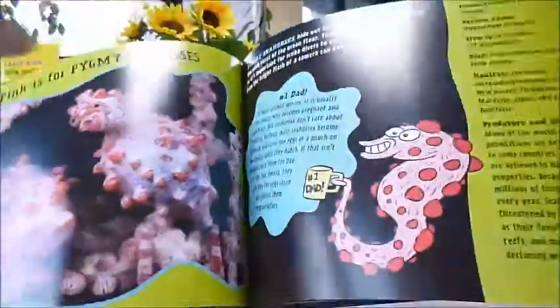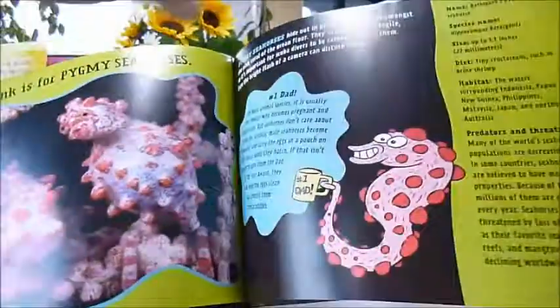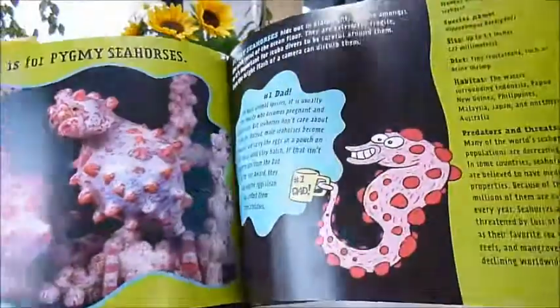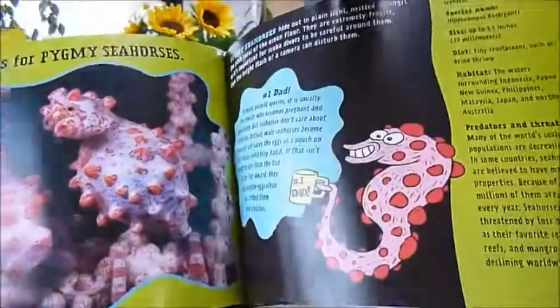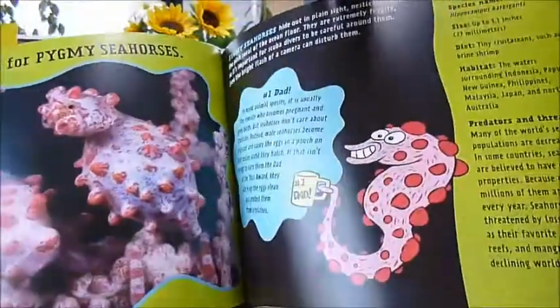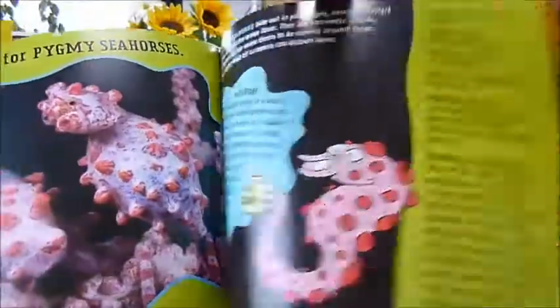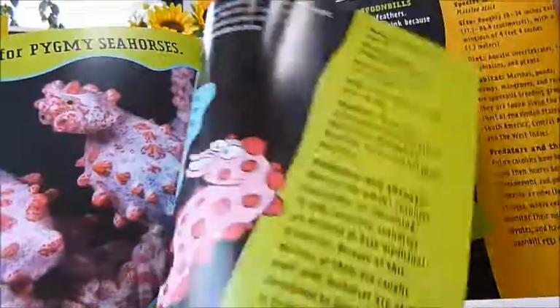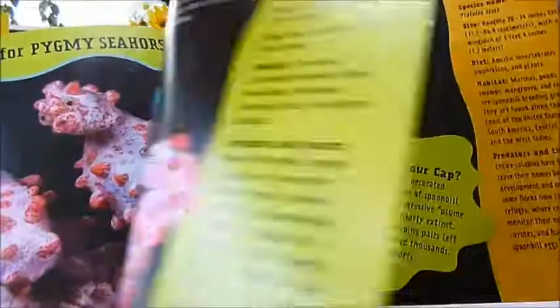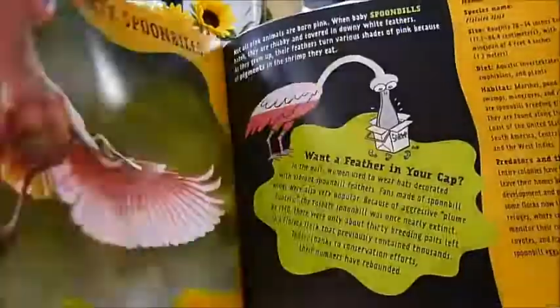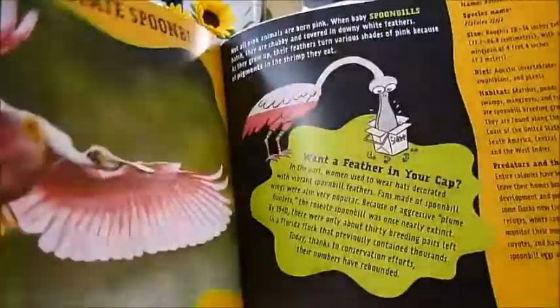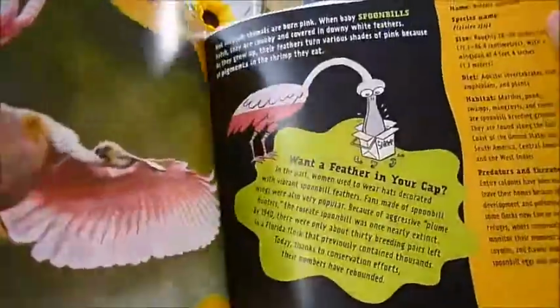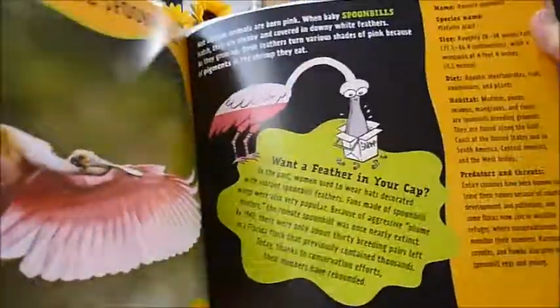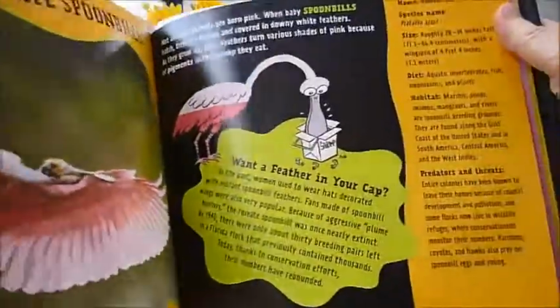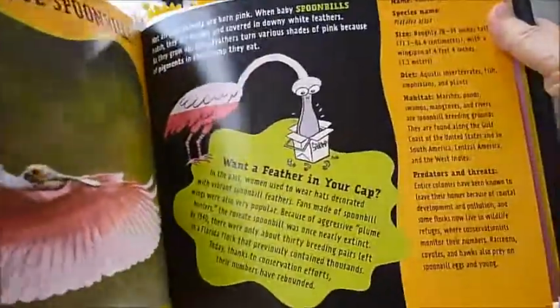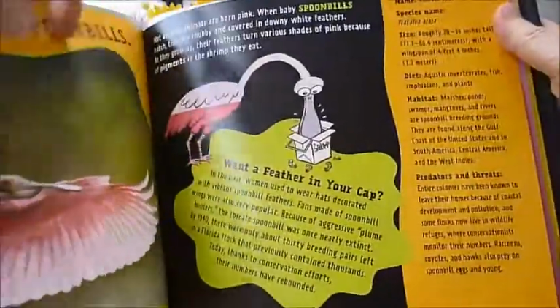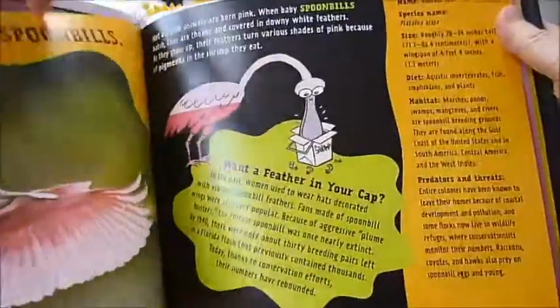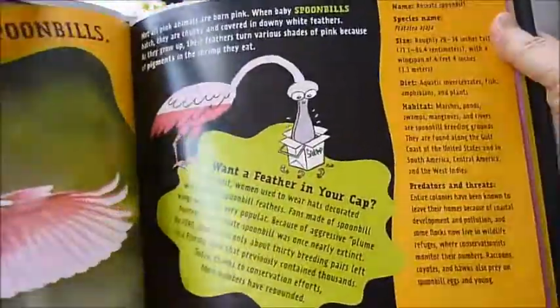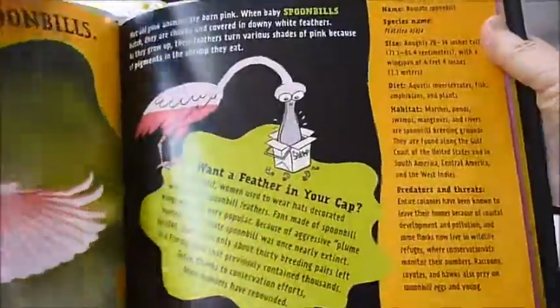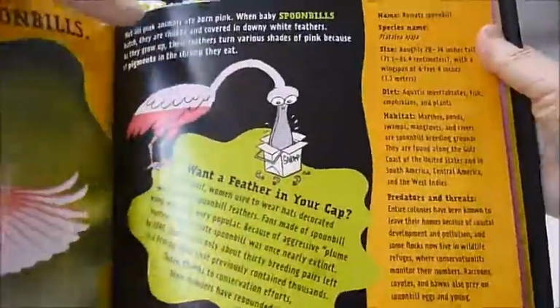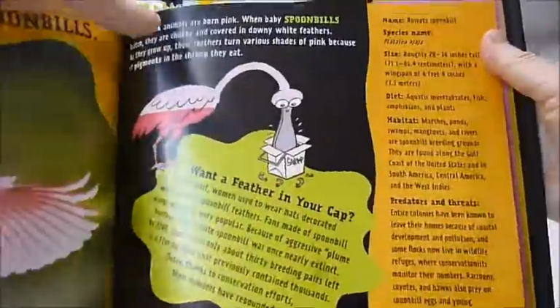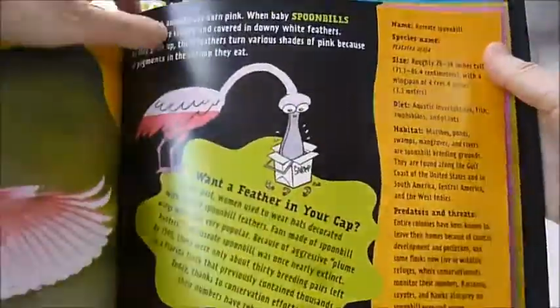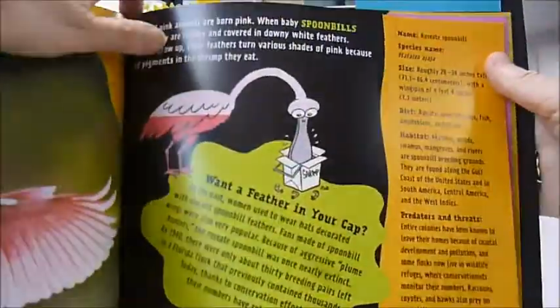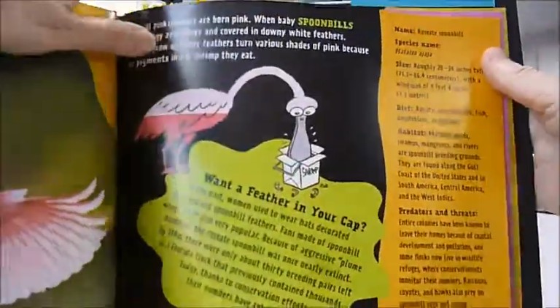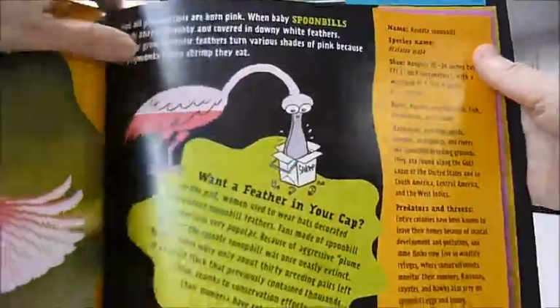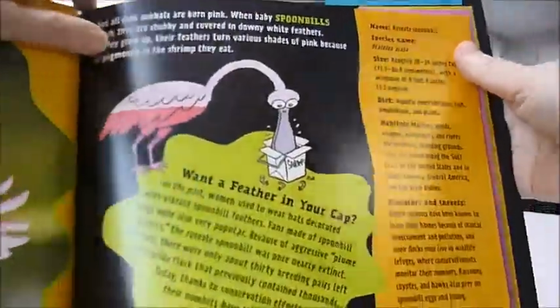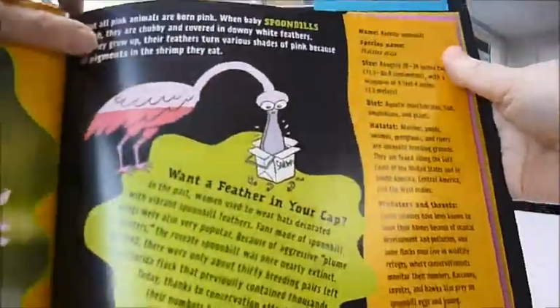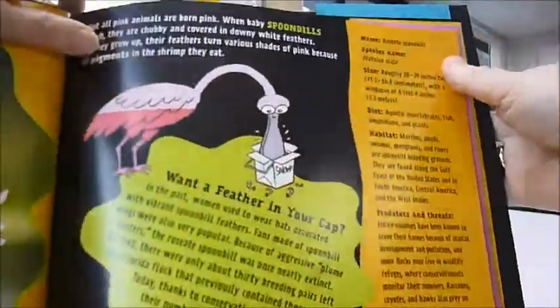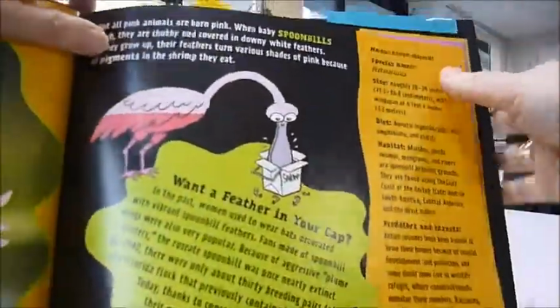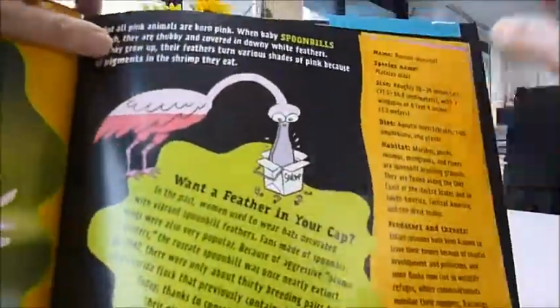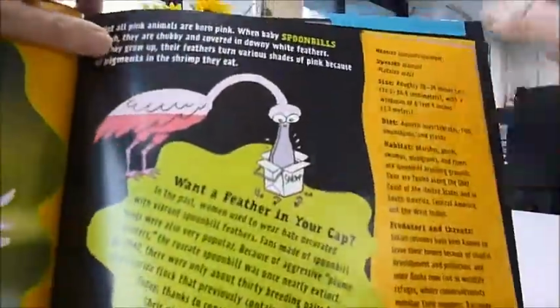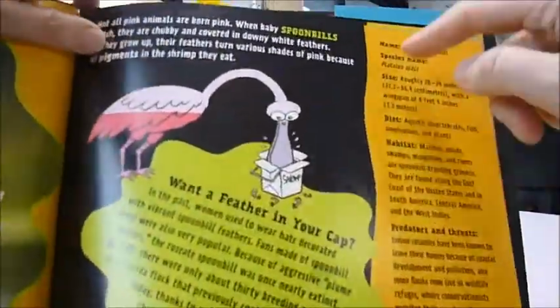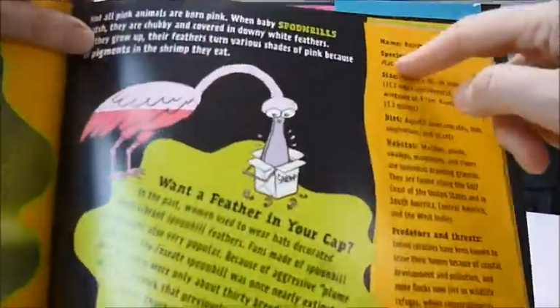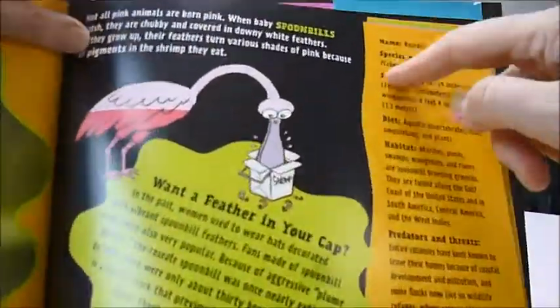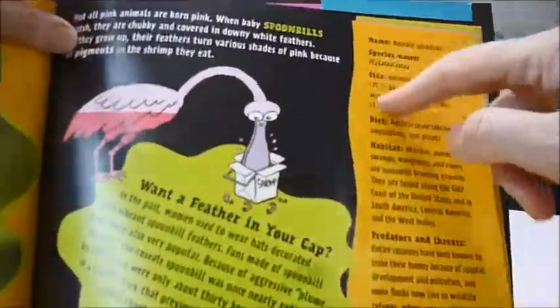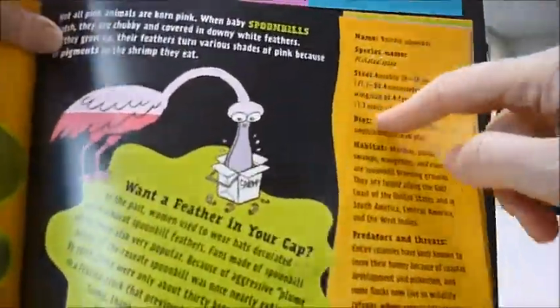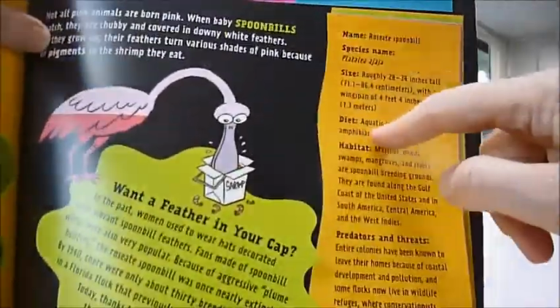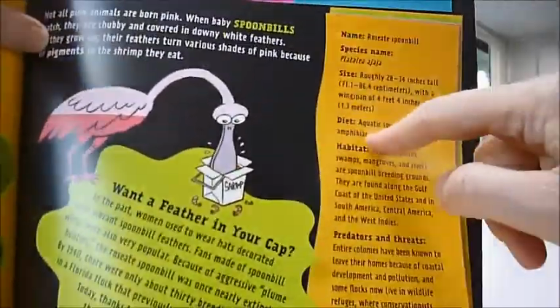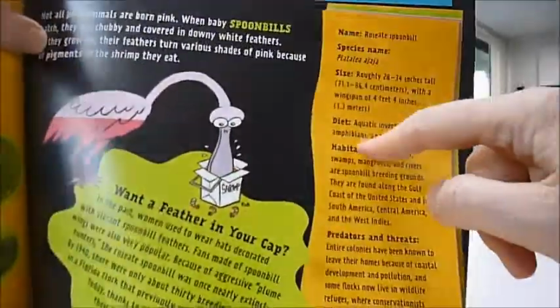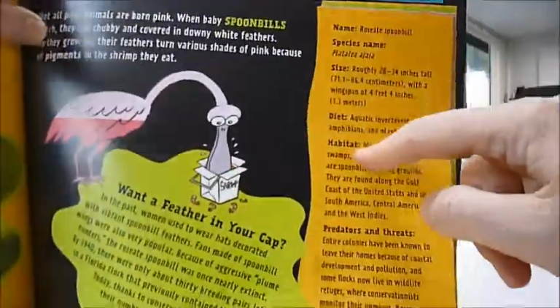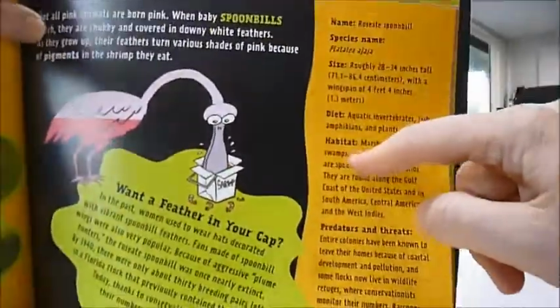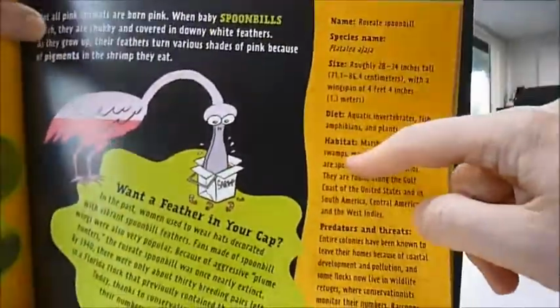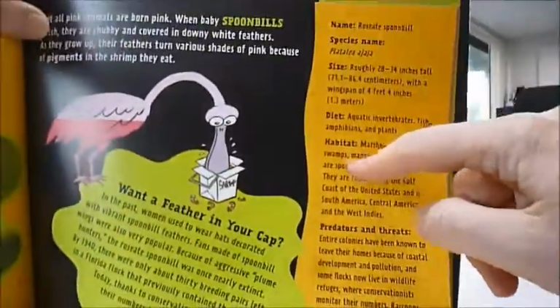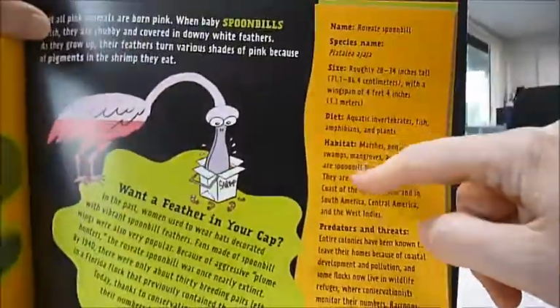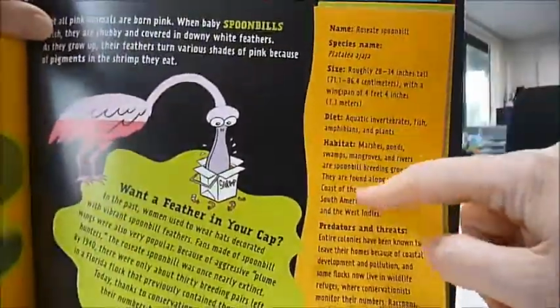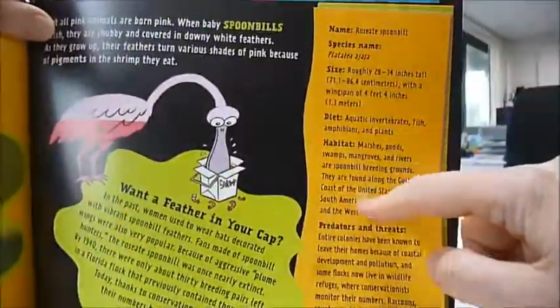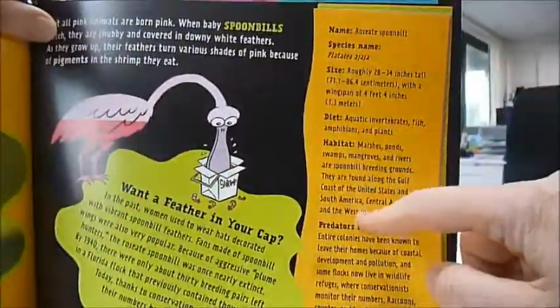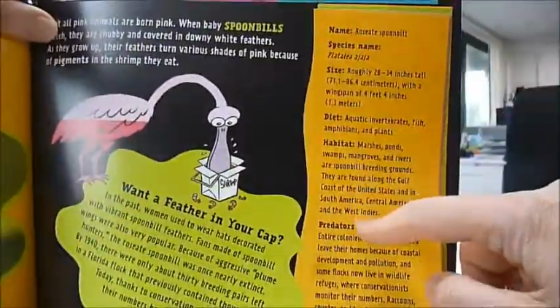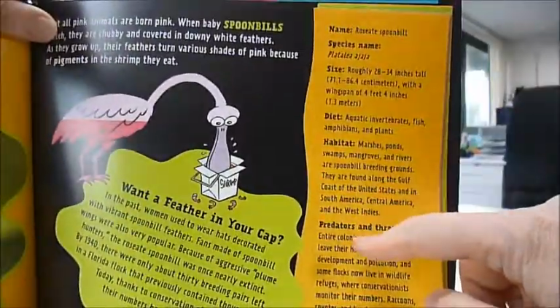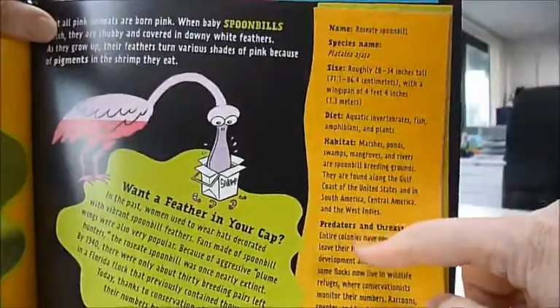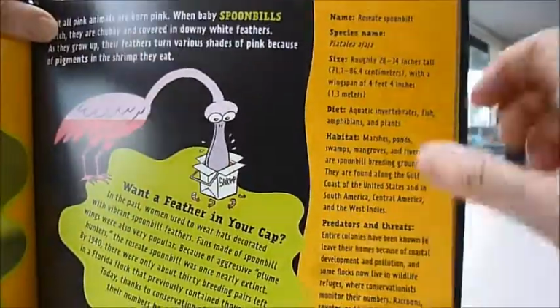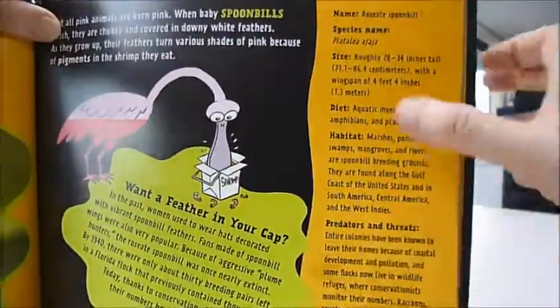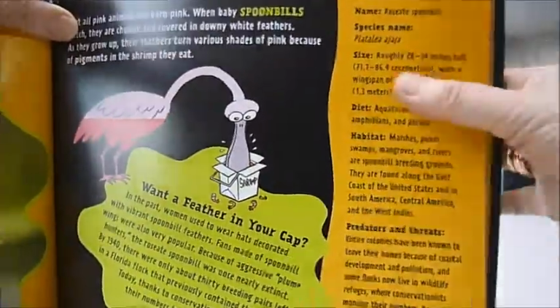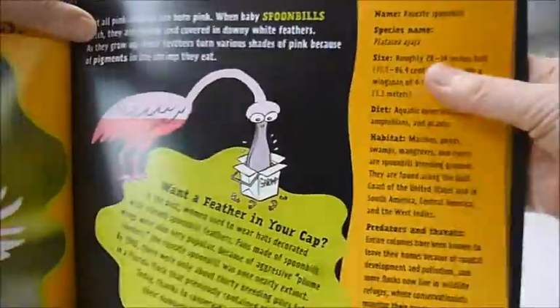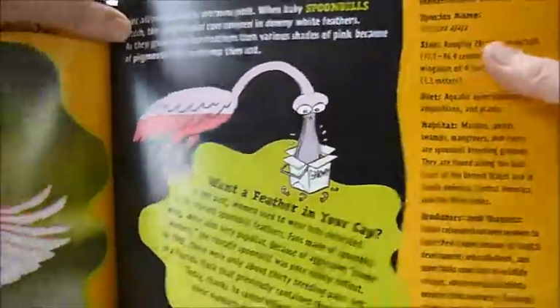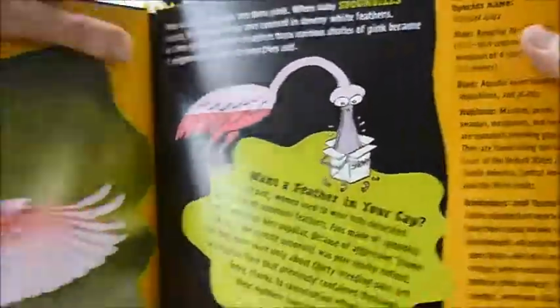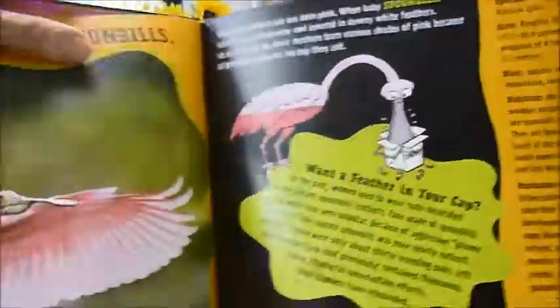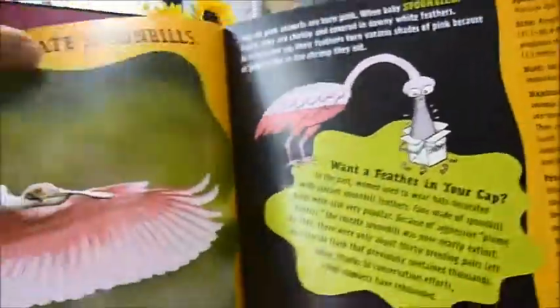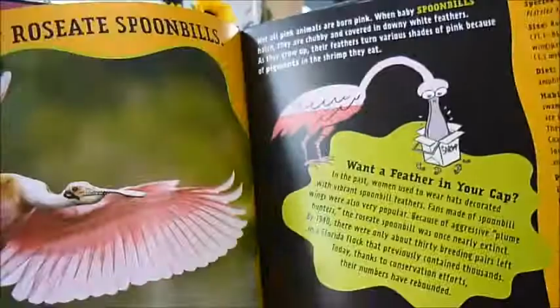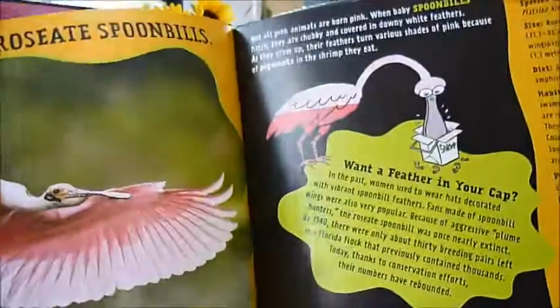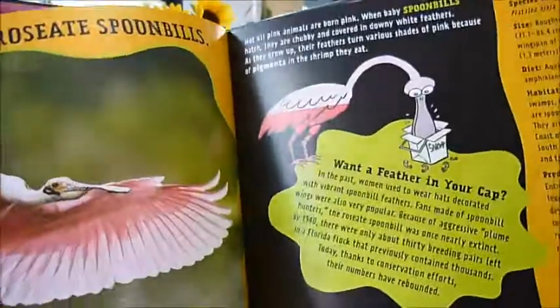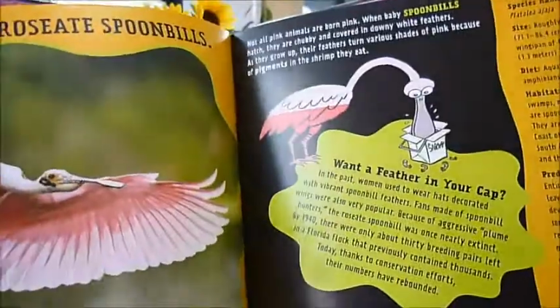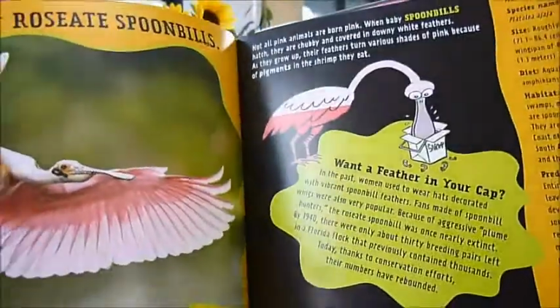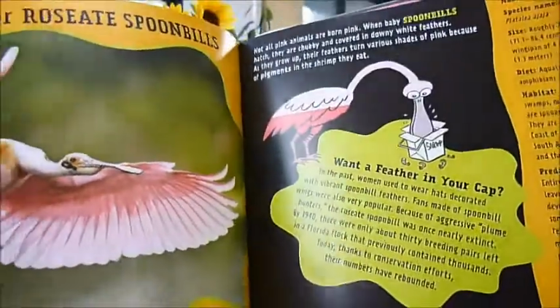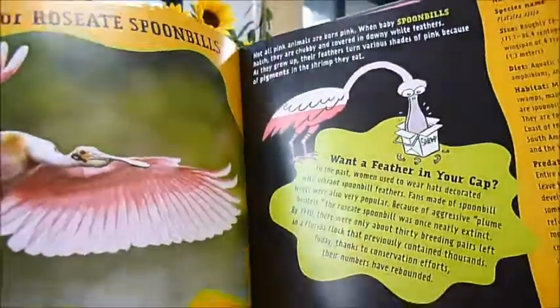For each animal there is the species name, the sizes, diet, habitat, and predators and threats.